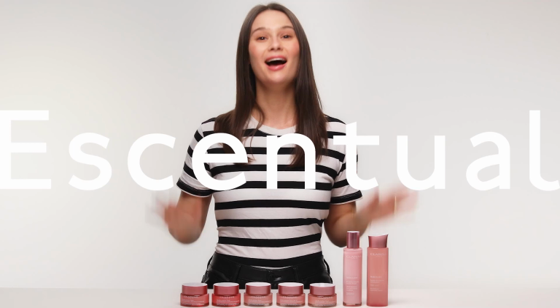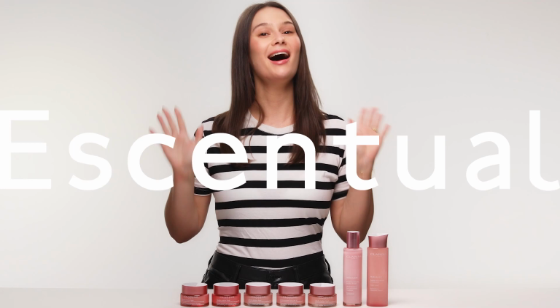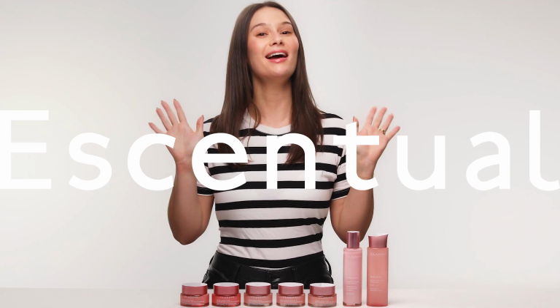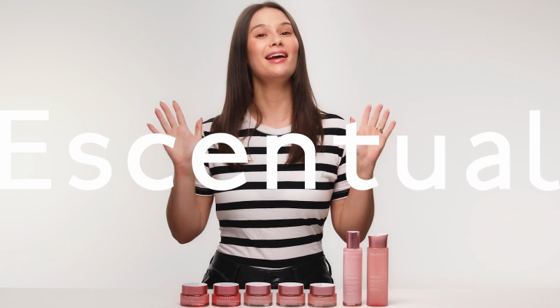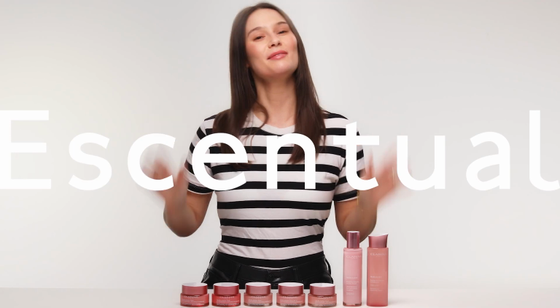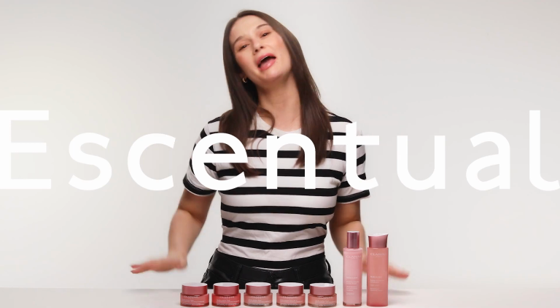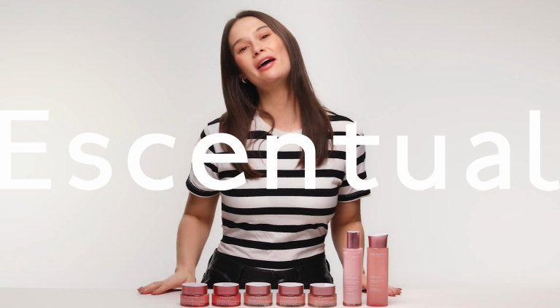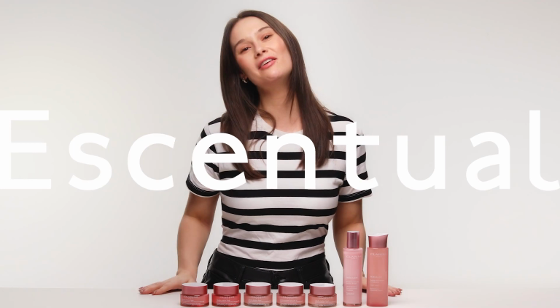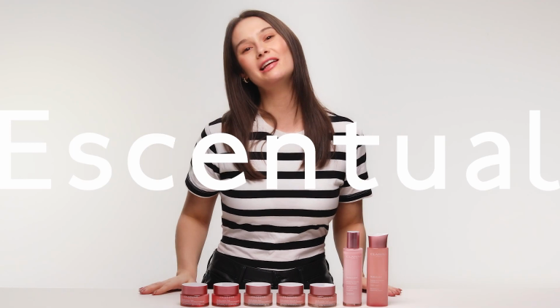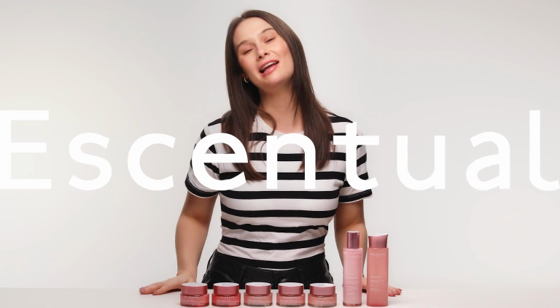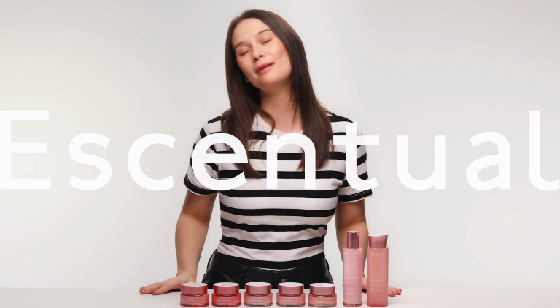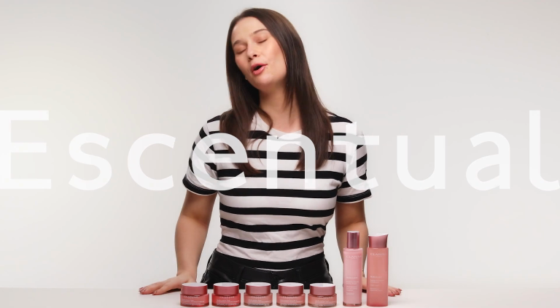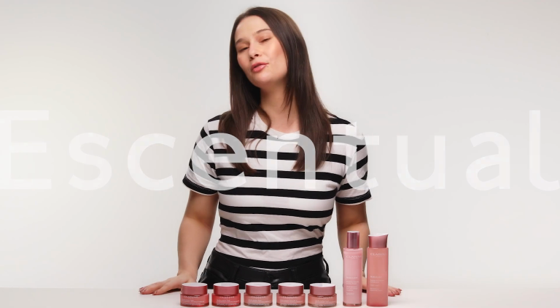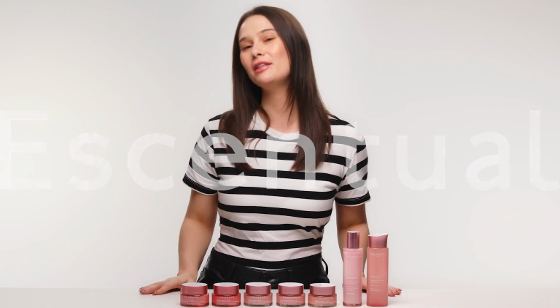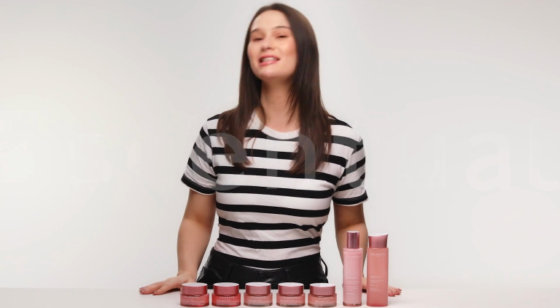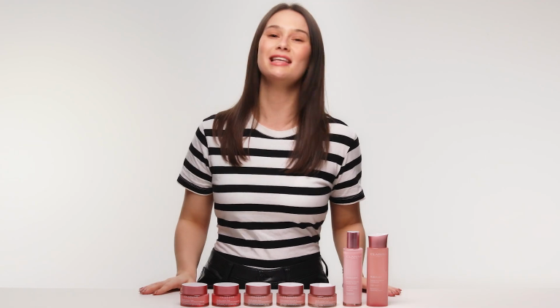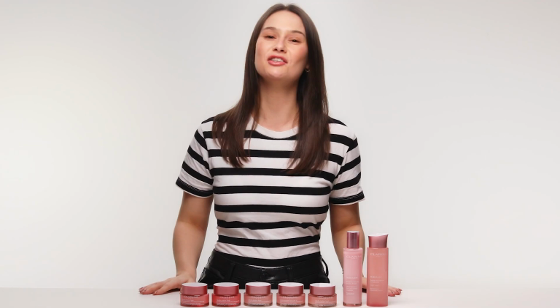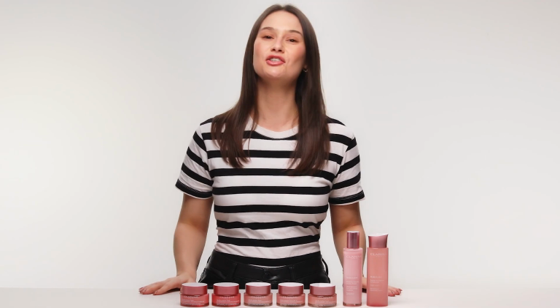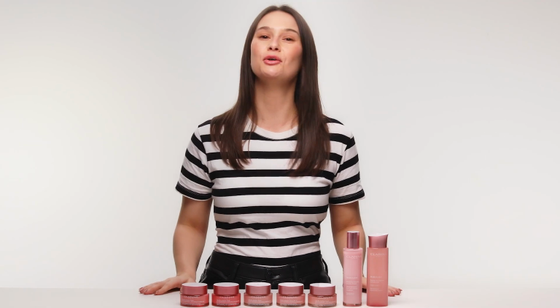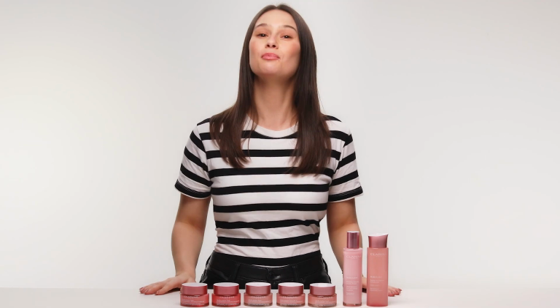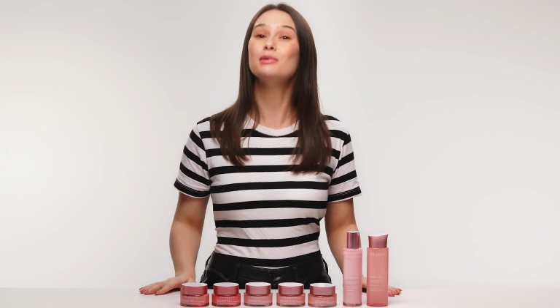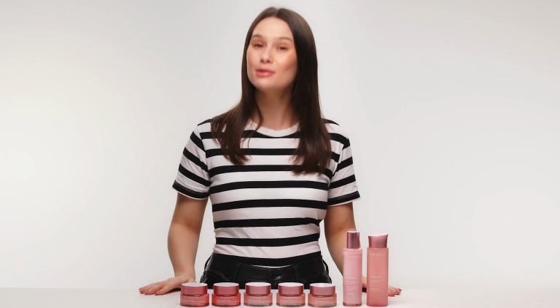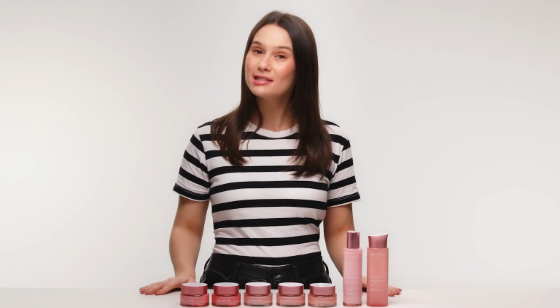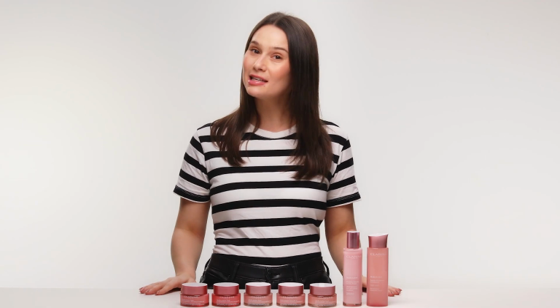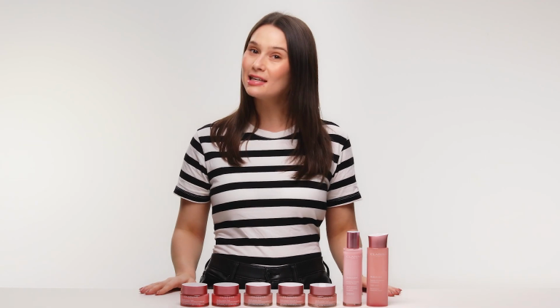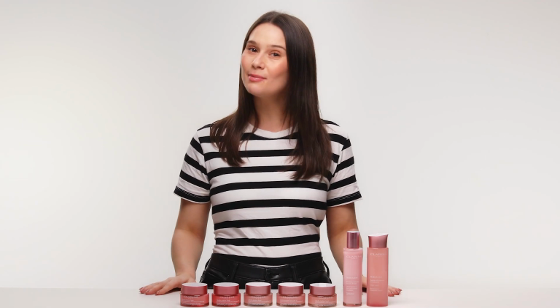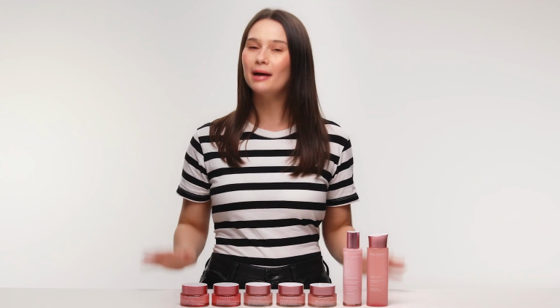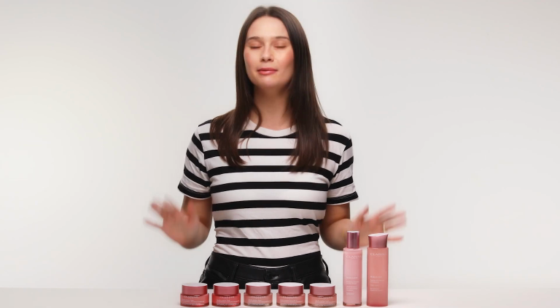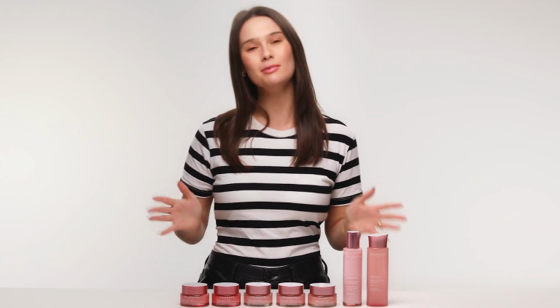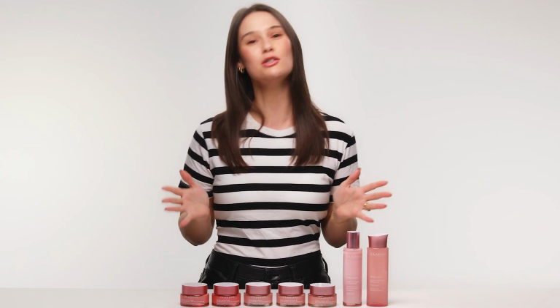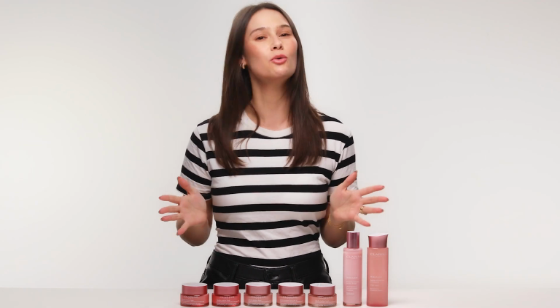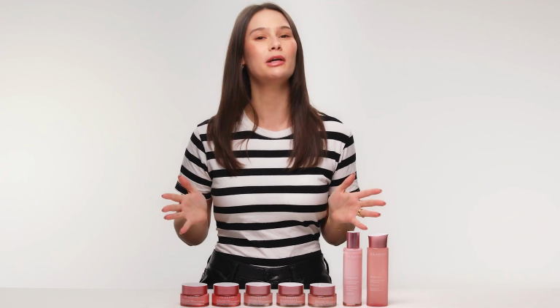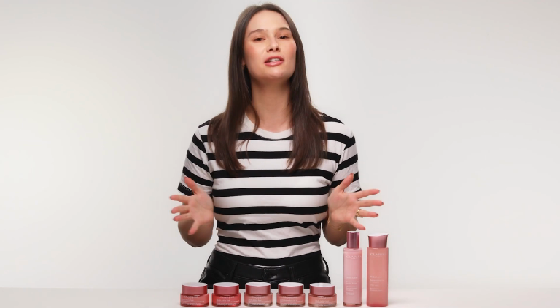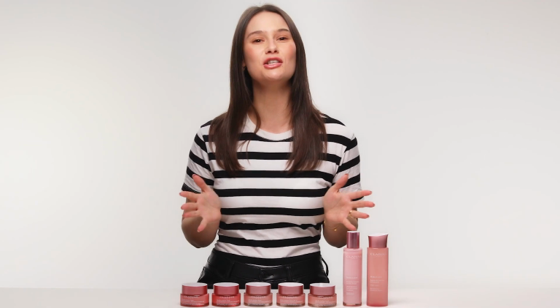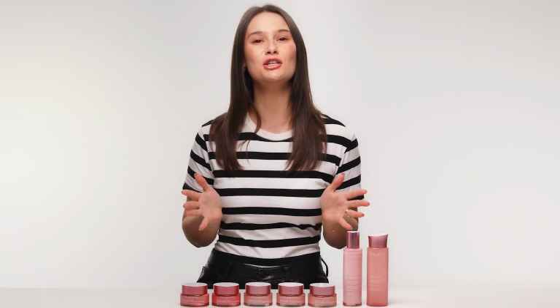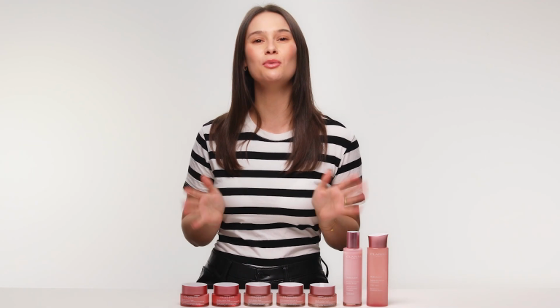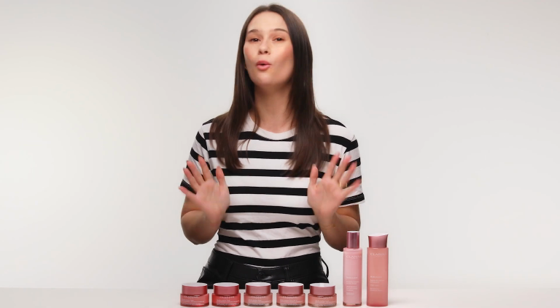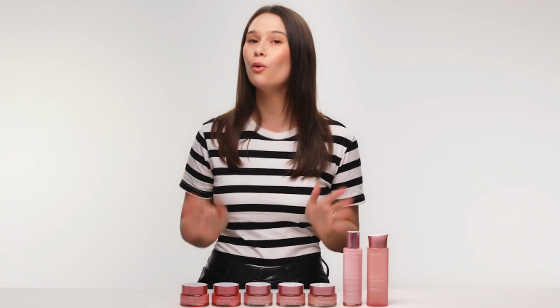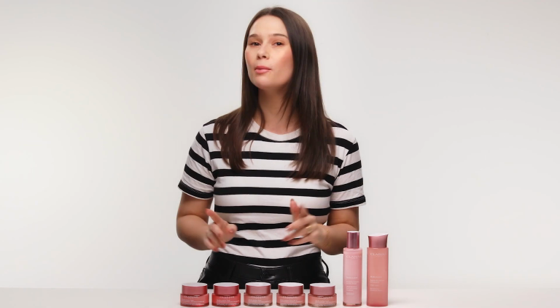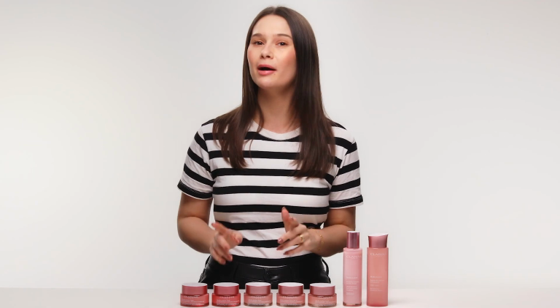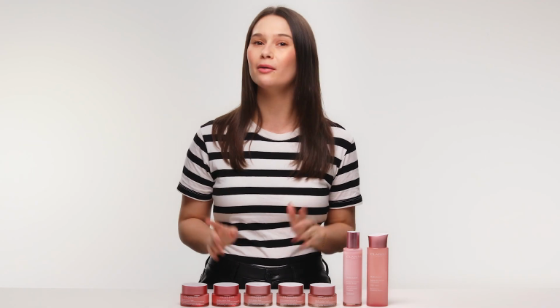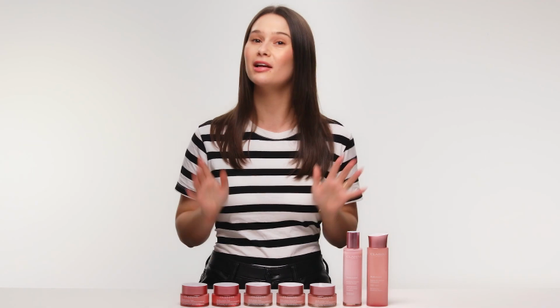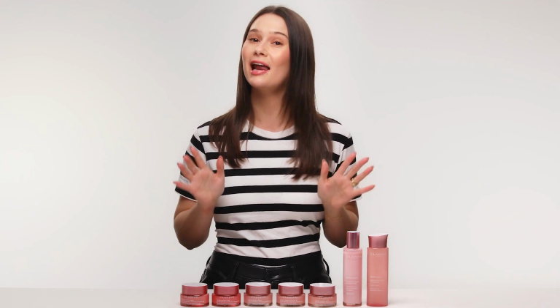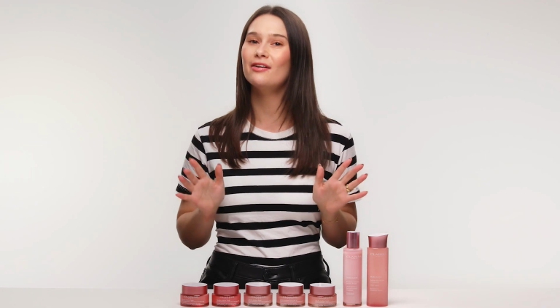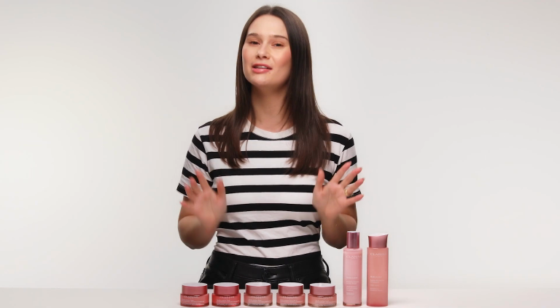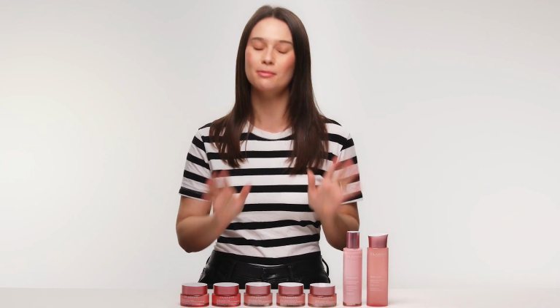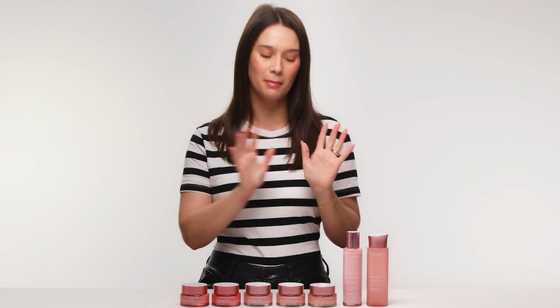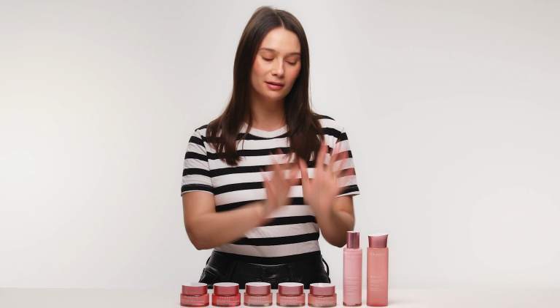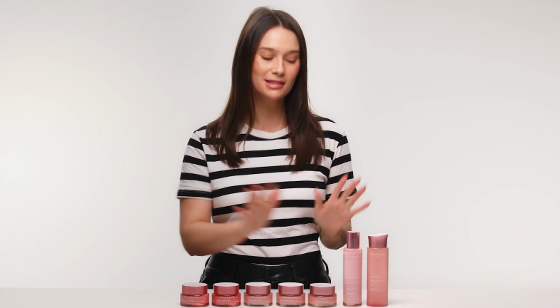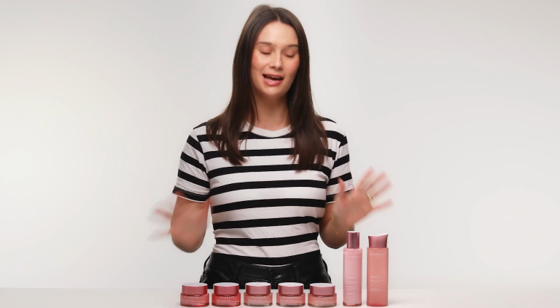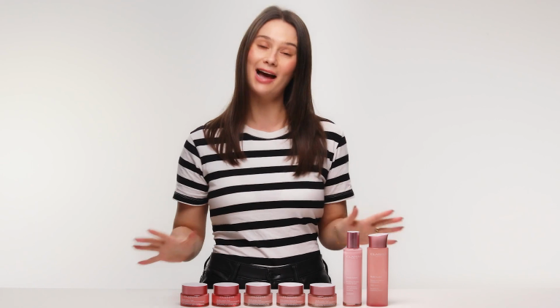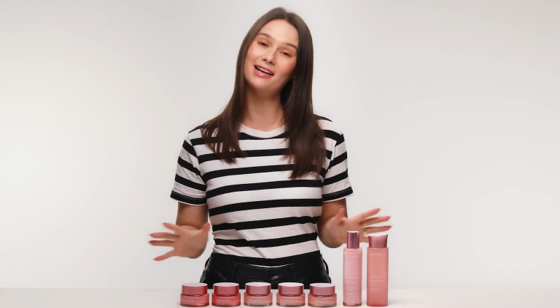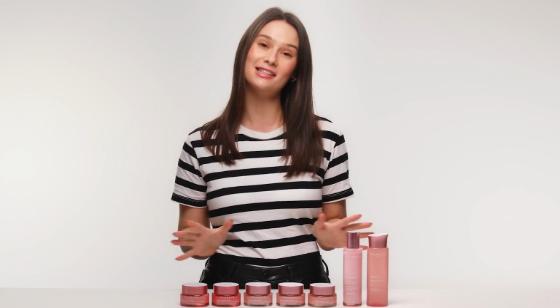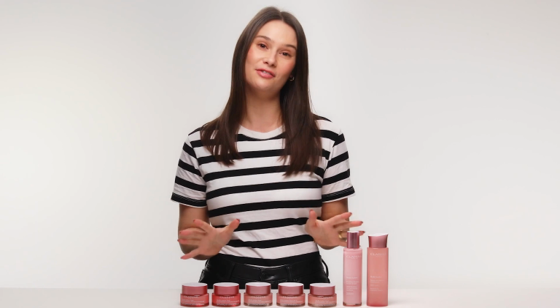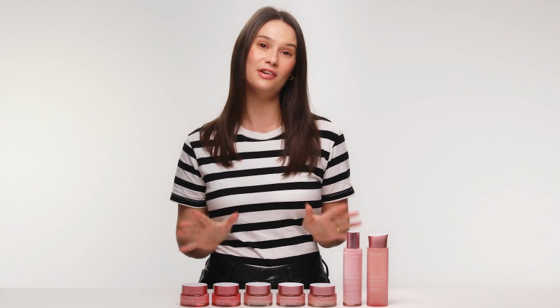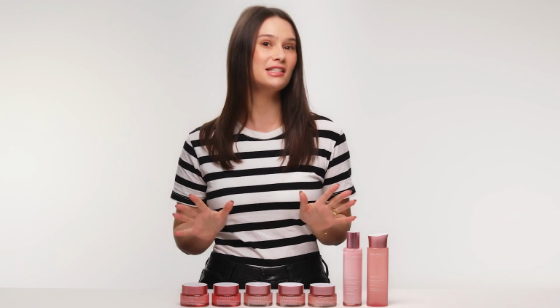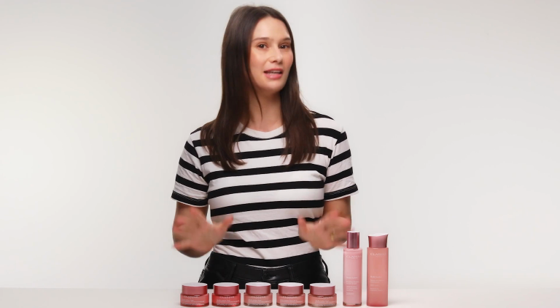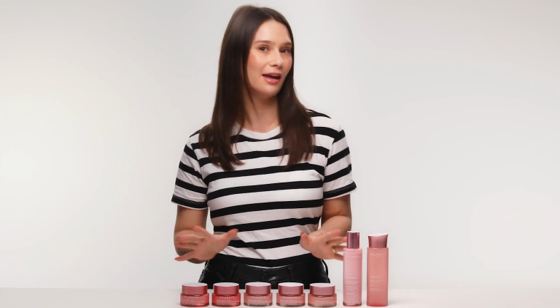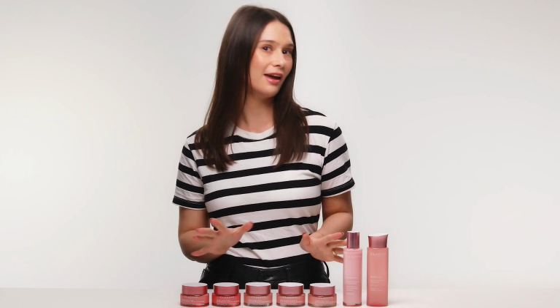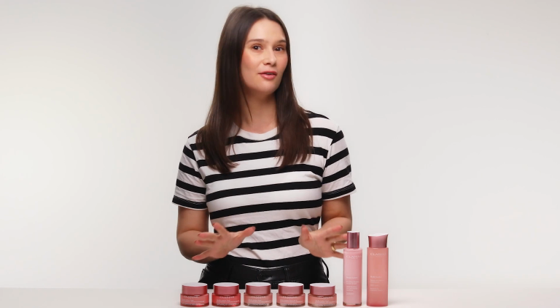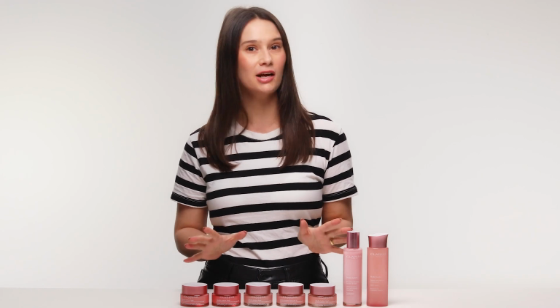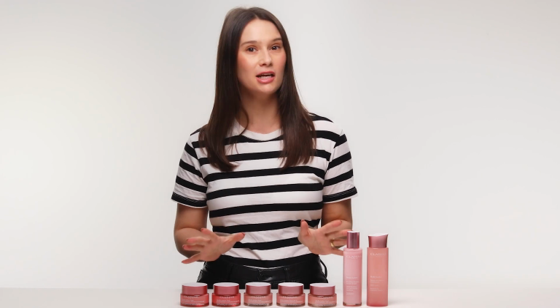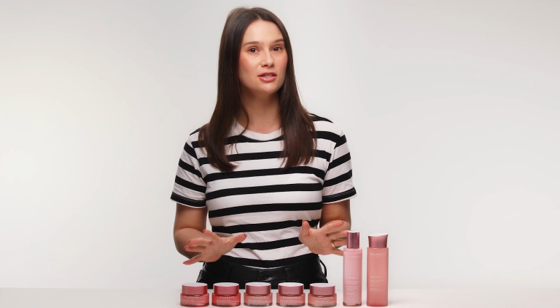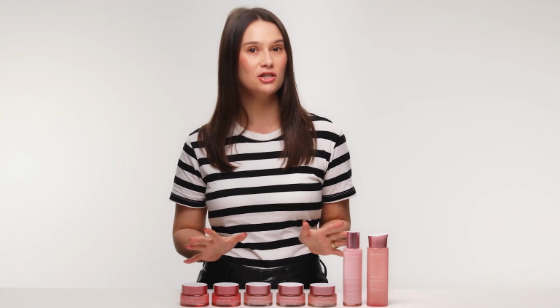Hi, I'm Karen and I'm on the Essential Beauty team. I'm going to be talking to you all about the Clarins Multi-Active Skincare range.